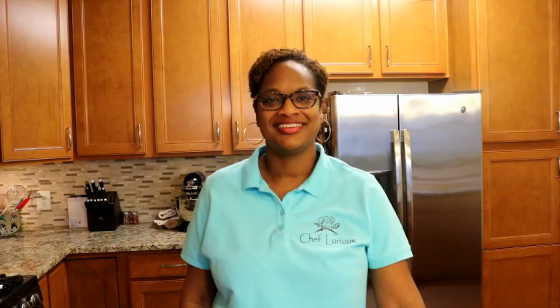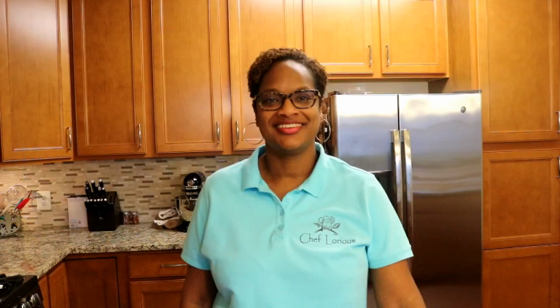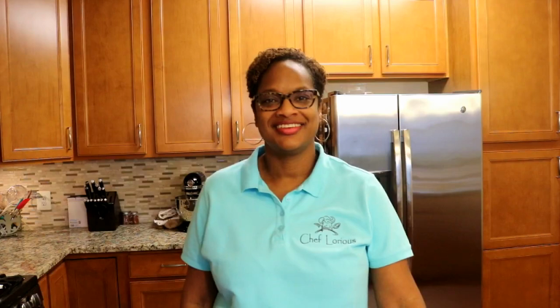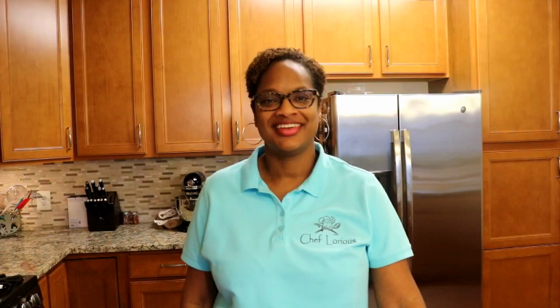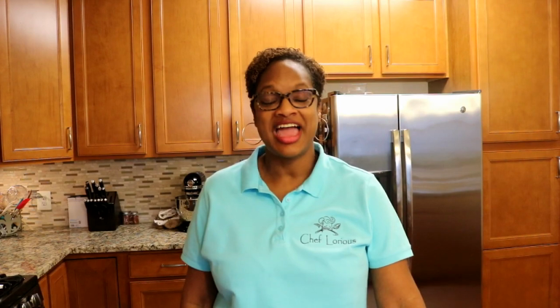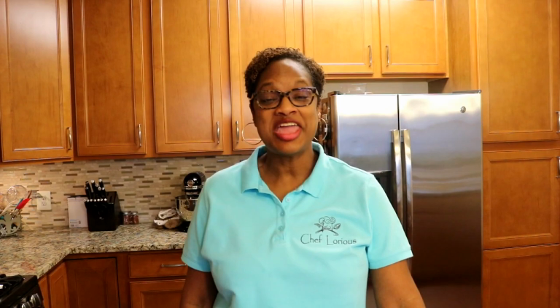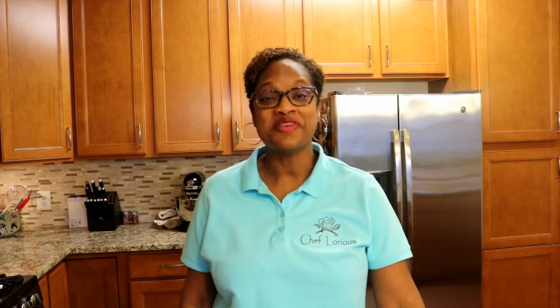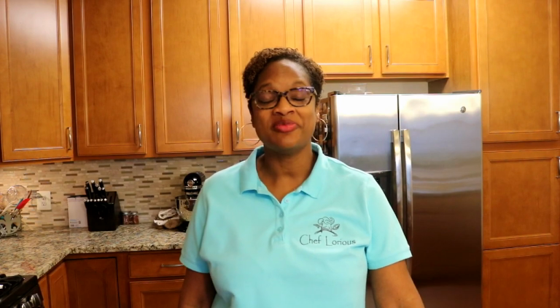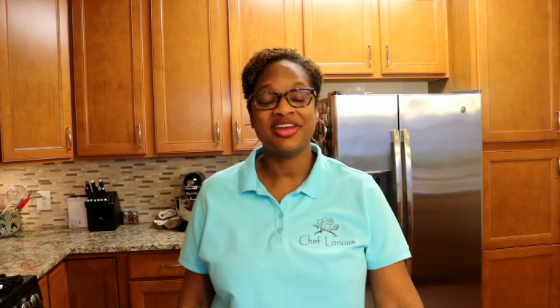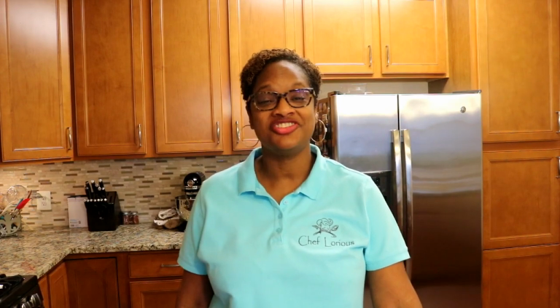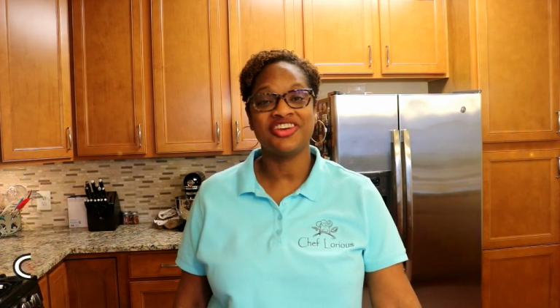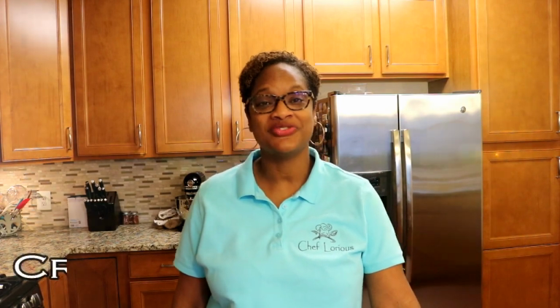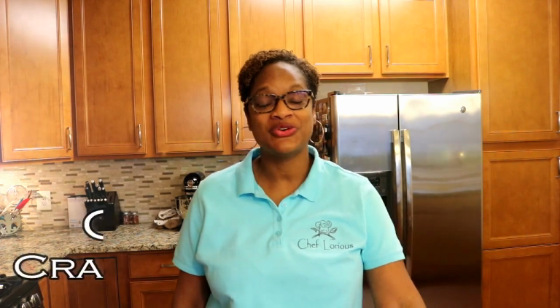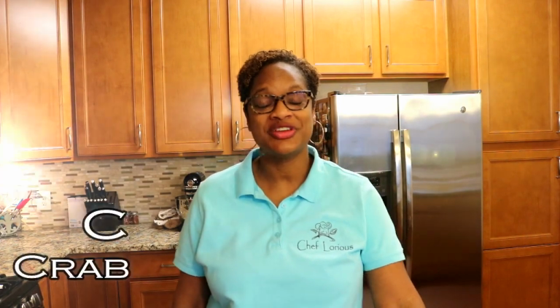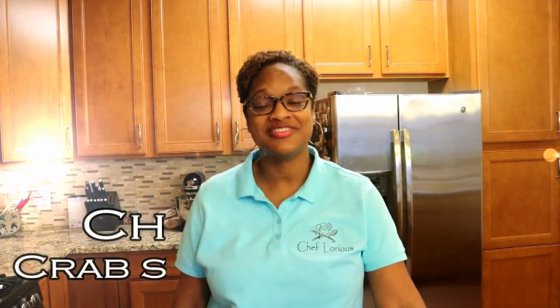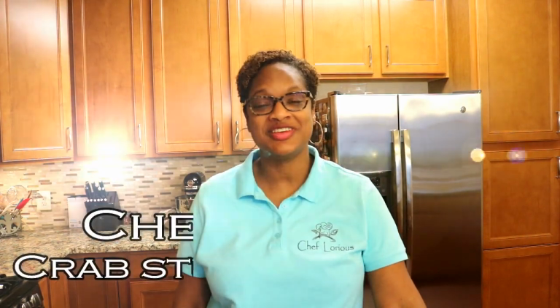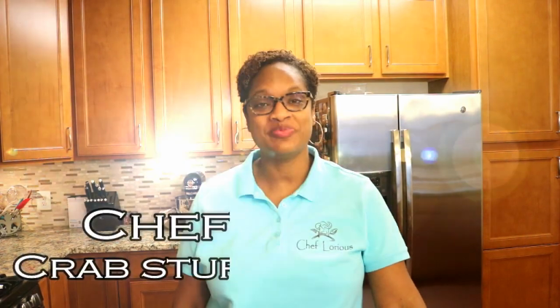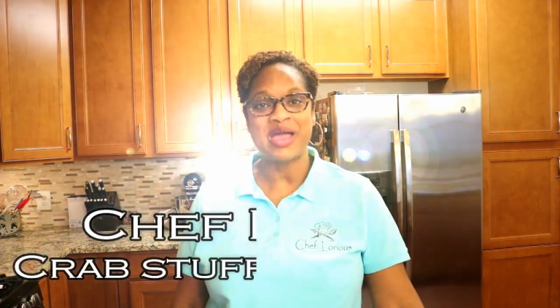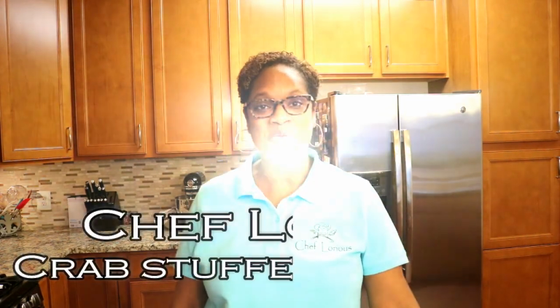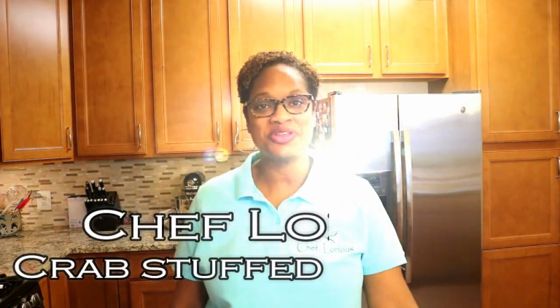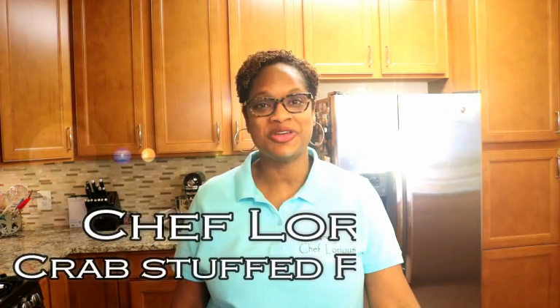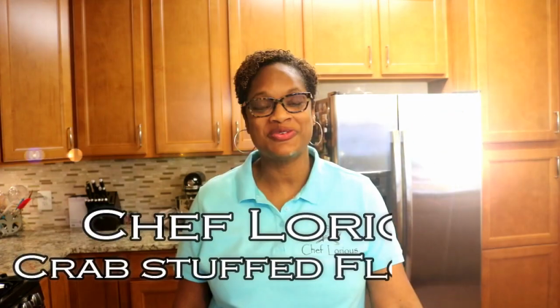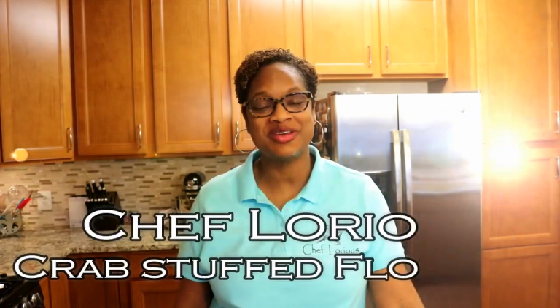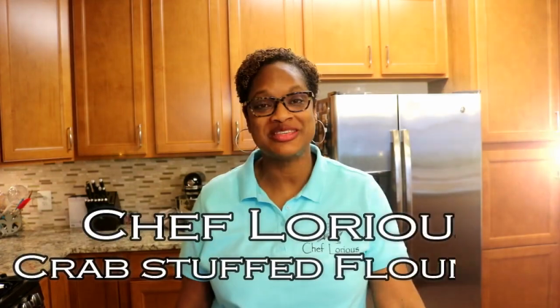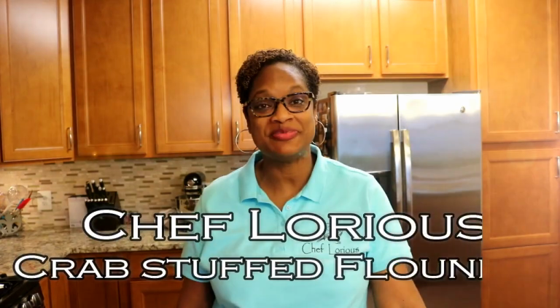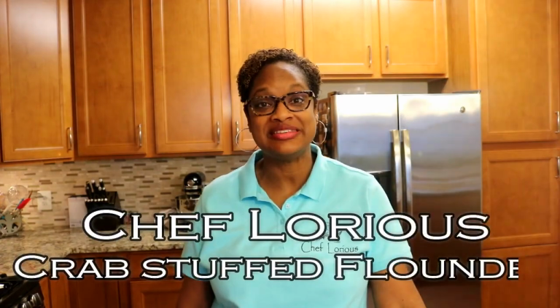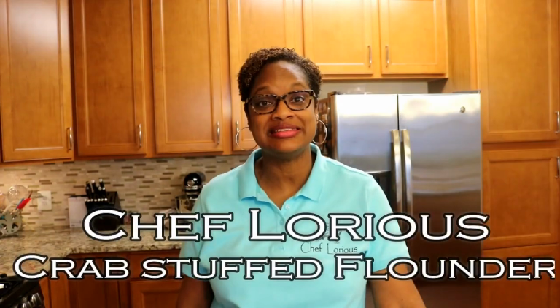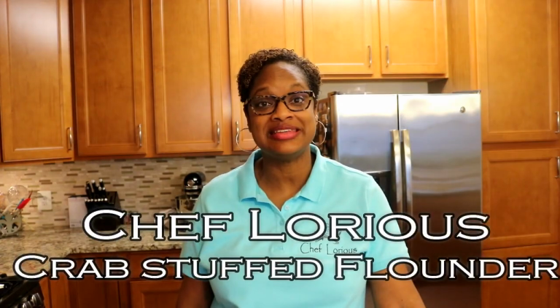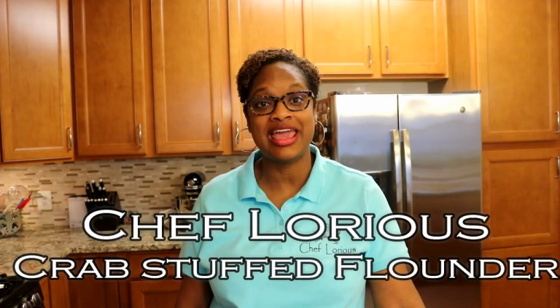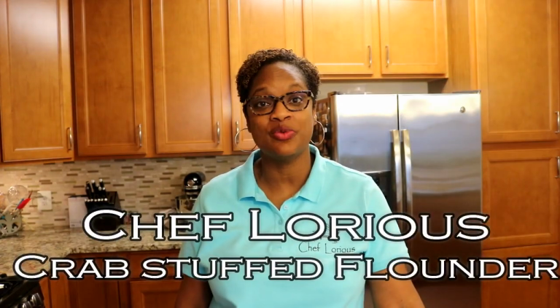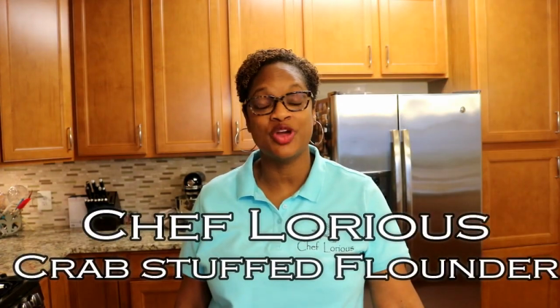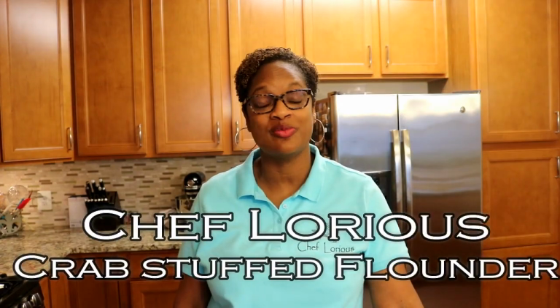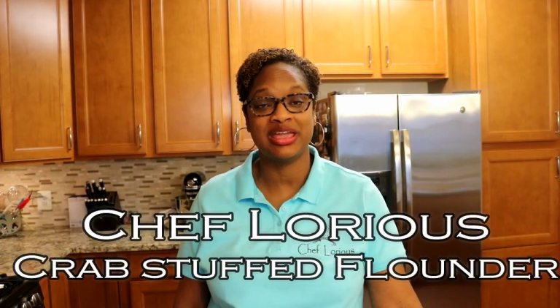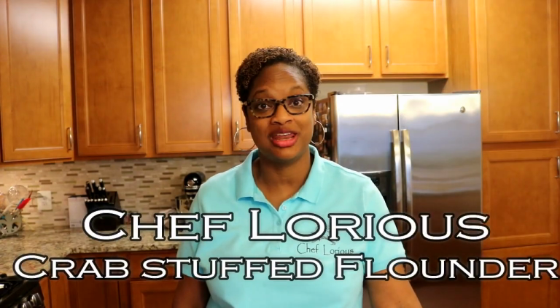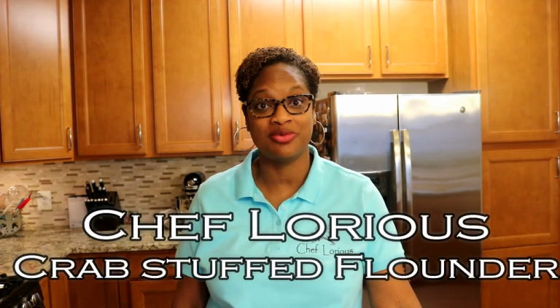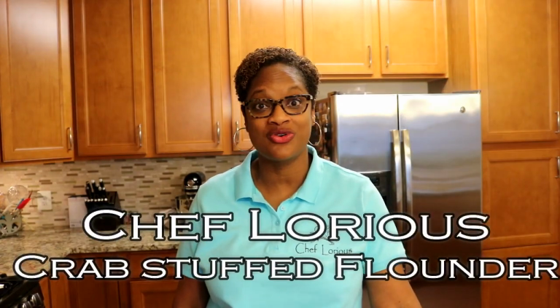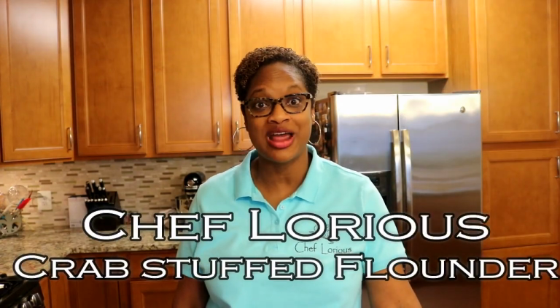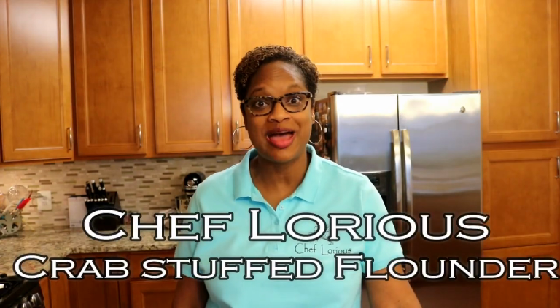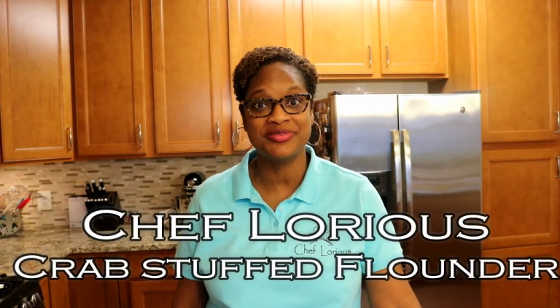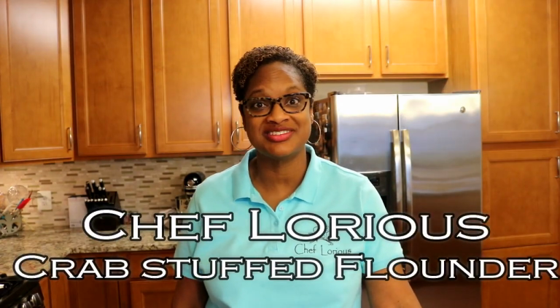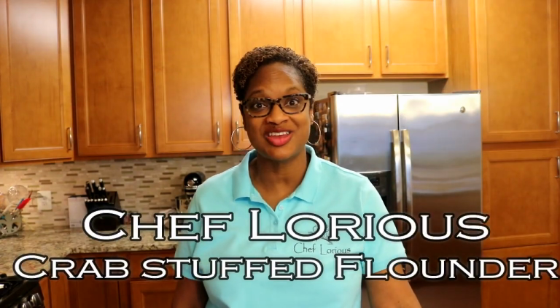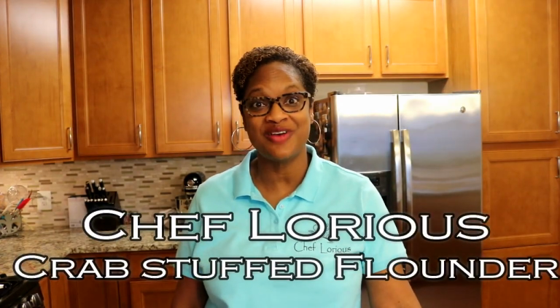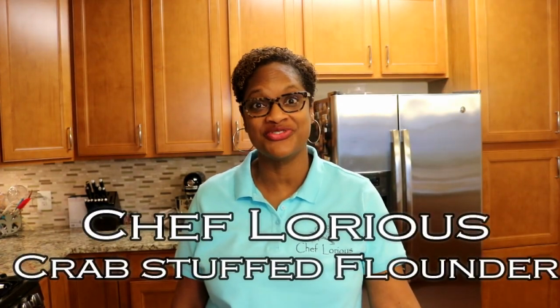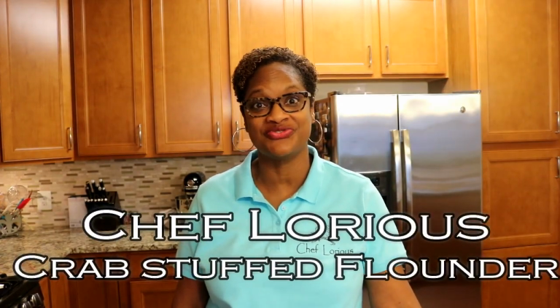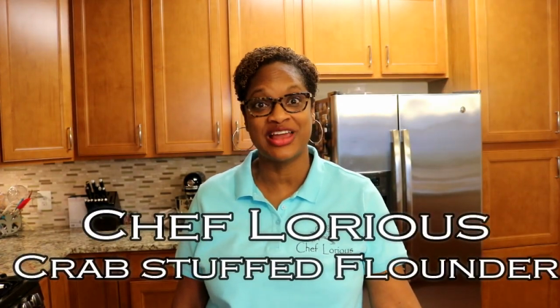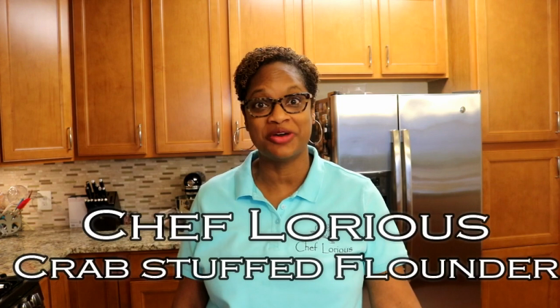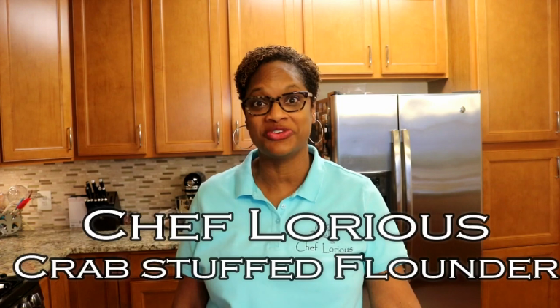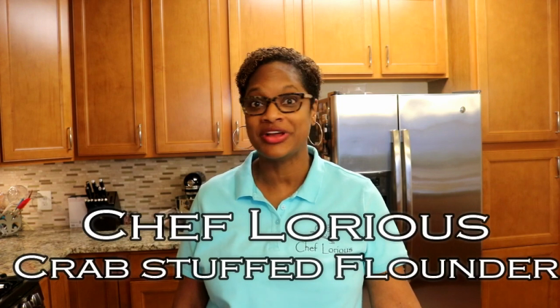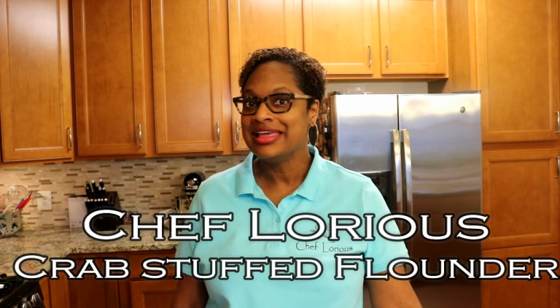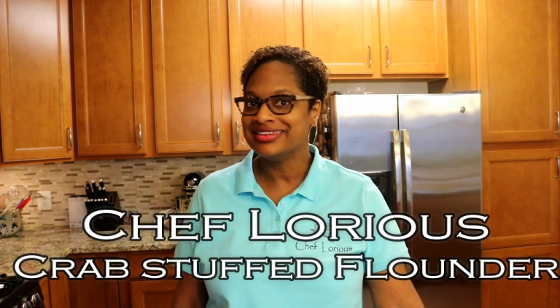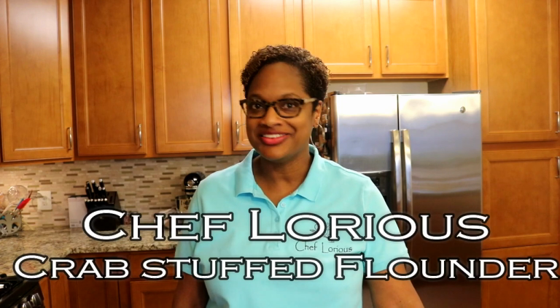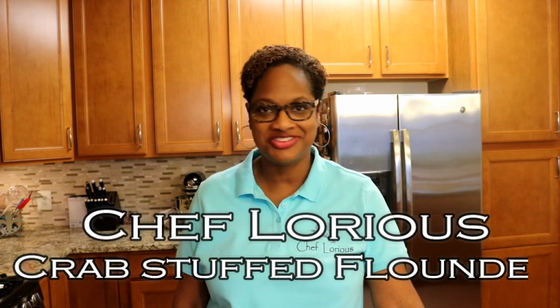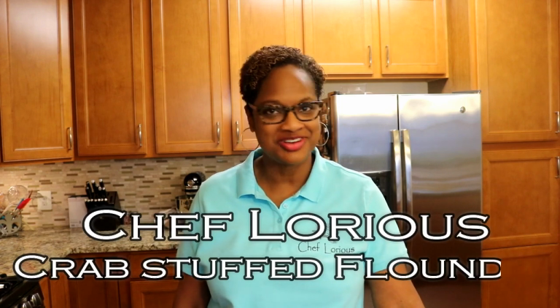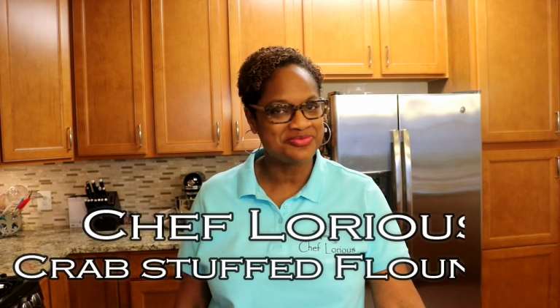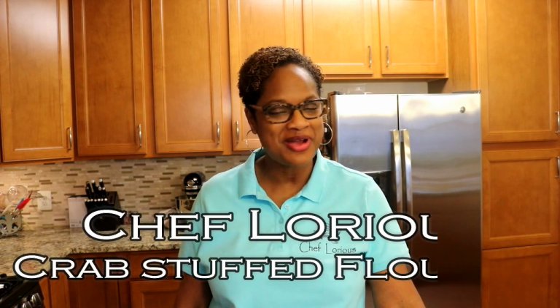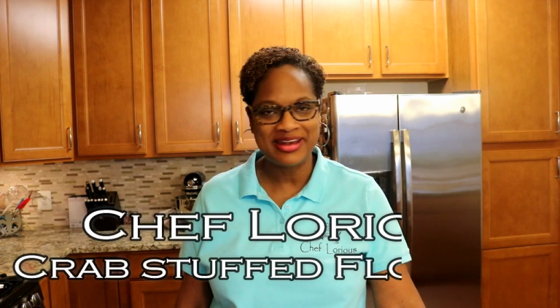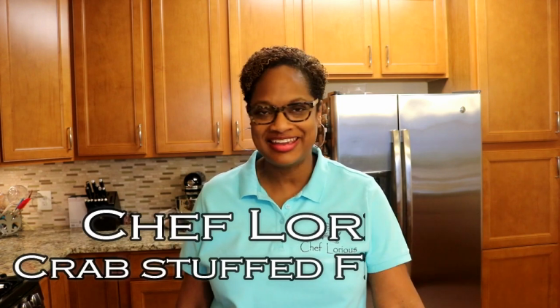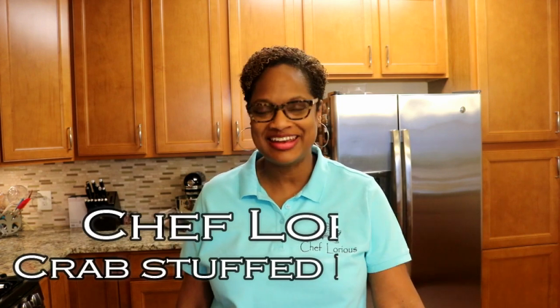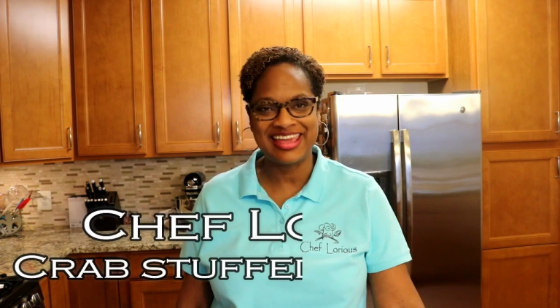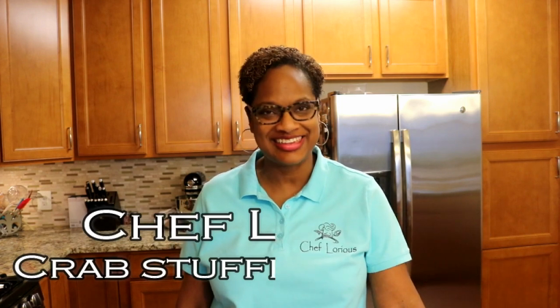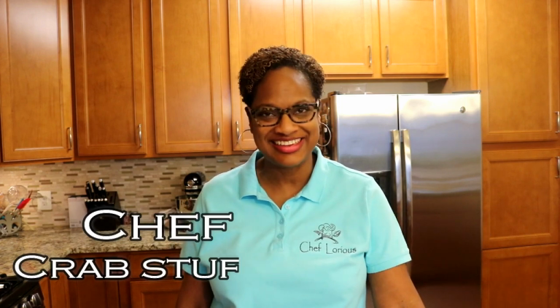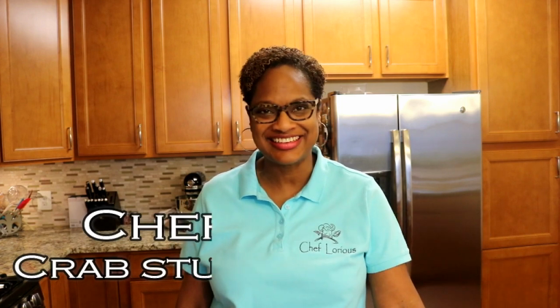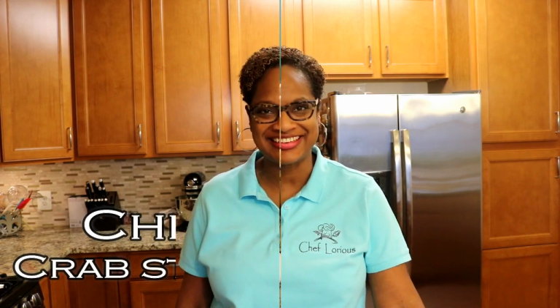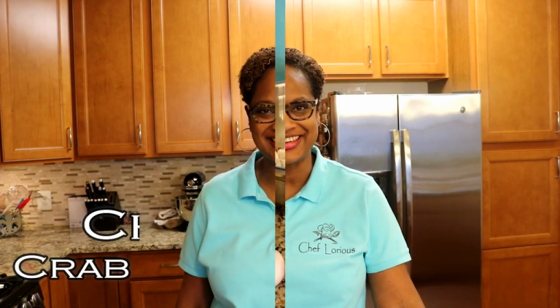Hey everybody, Chef Laurius here, back with another recipe. Today we are making crab stuffed flounder. Let's jump right in and get cooking.